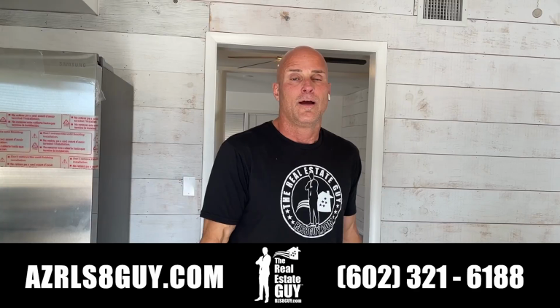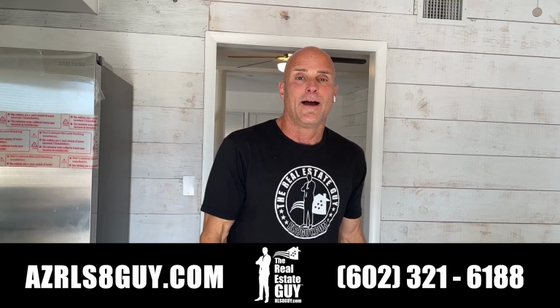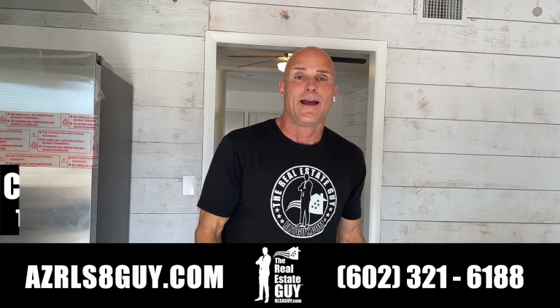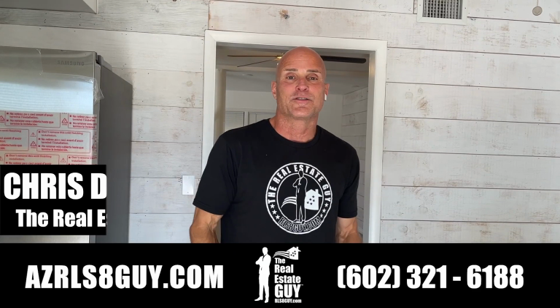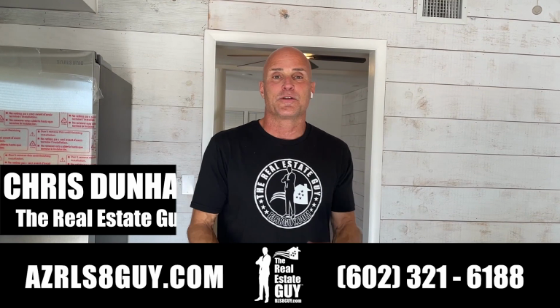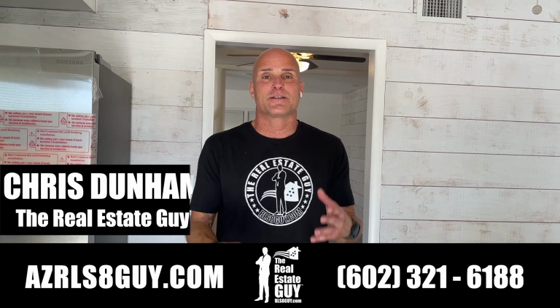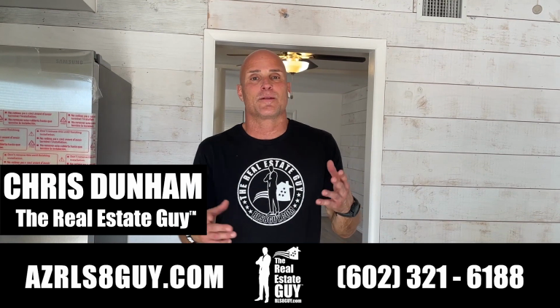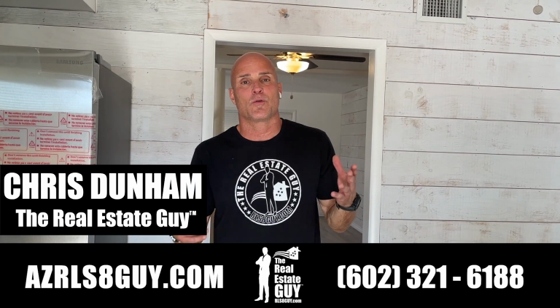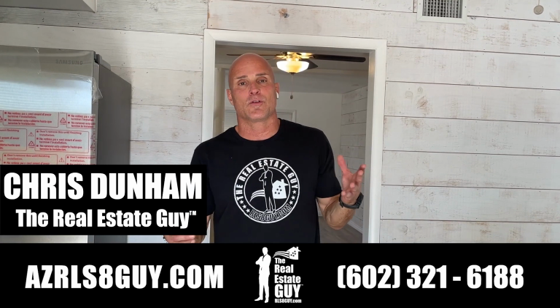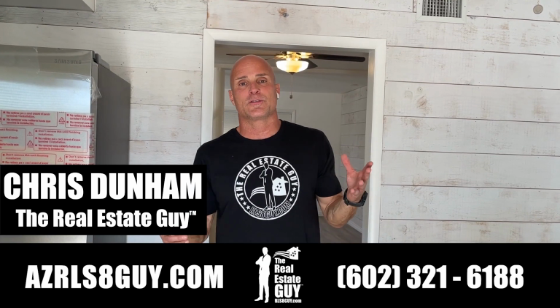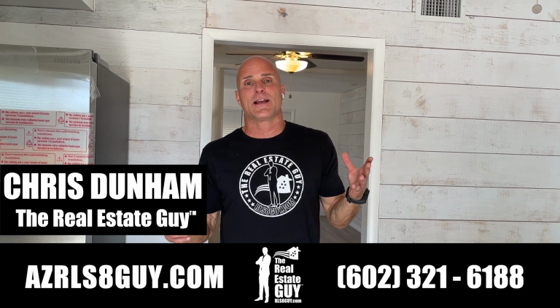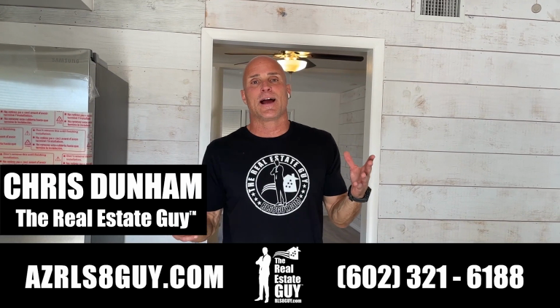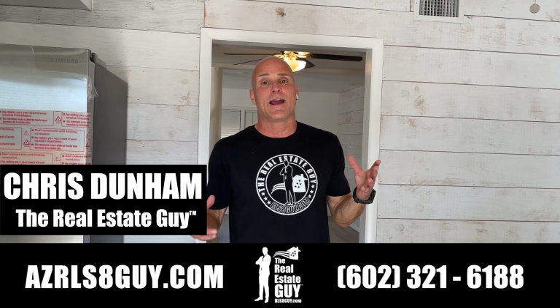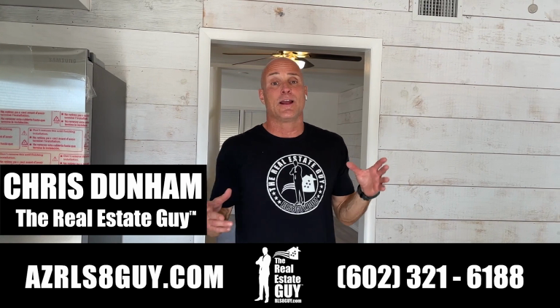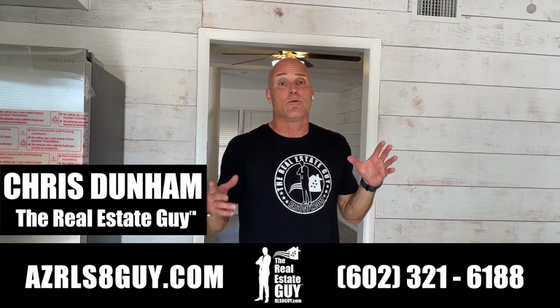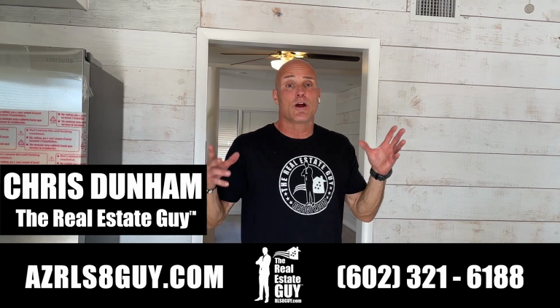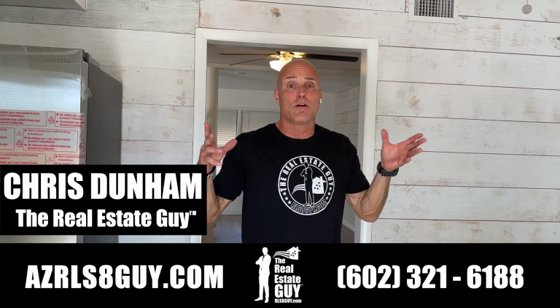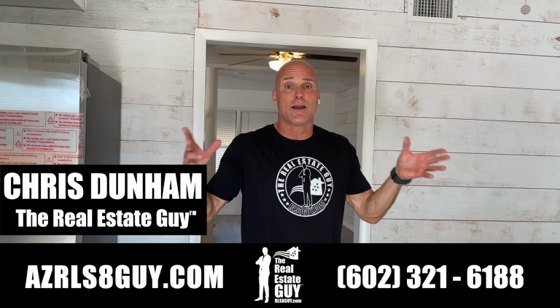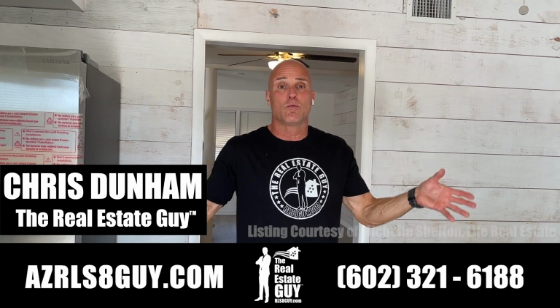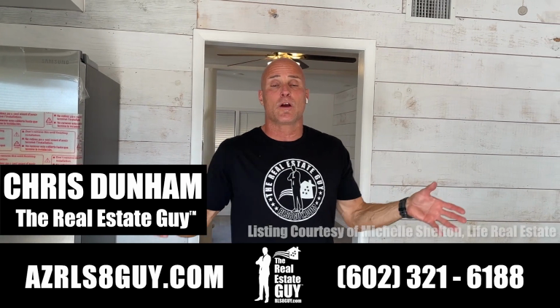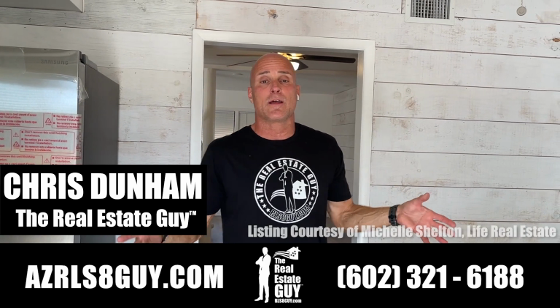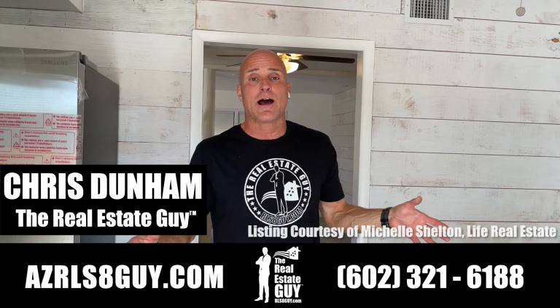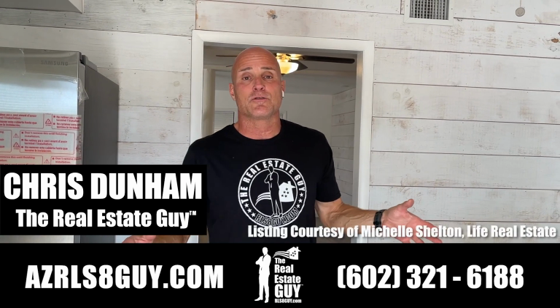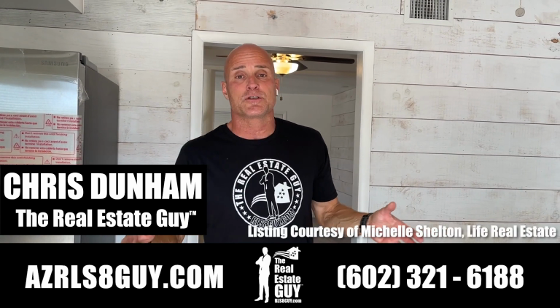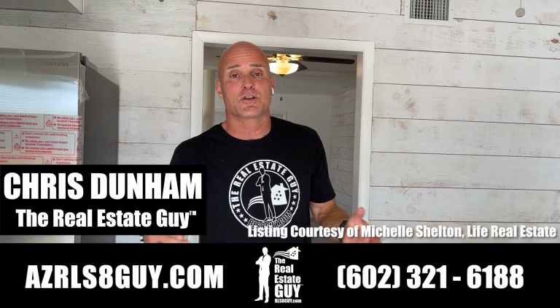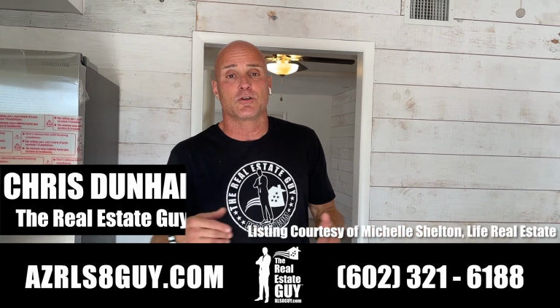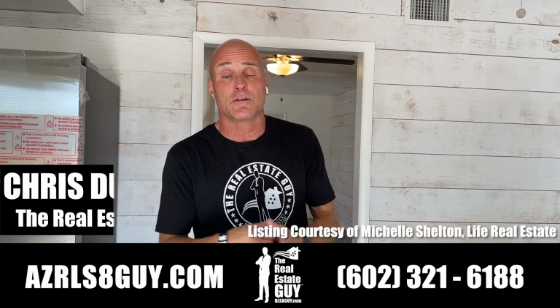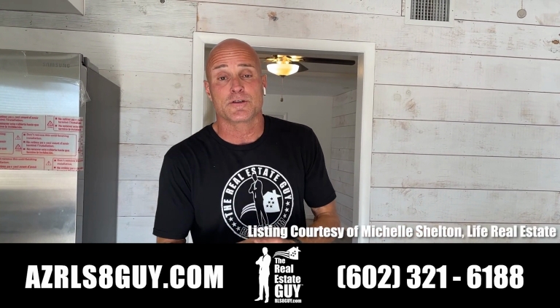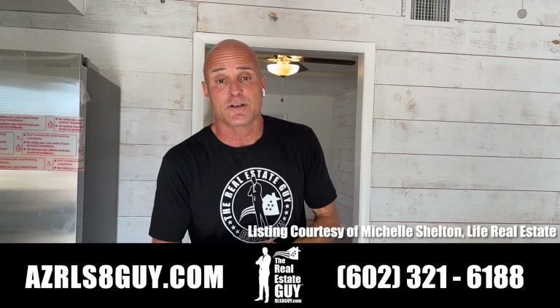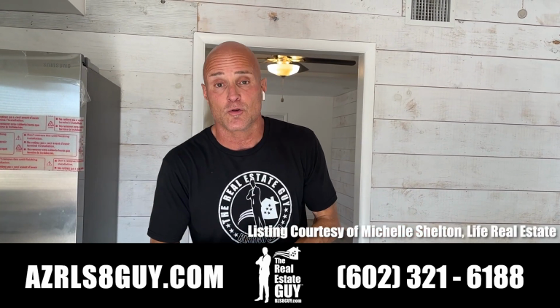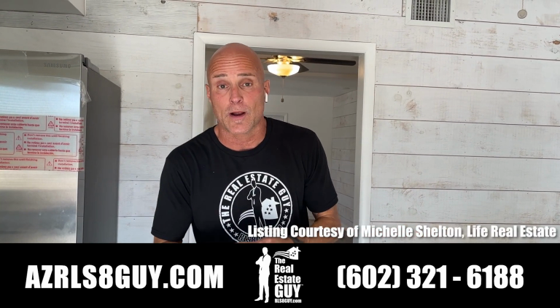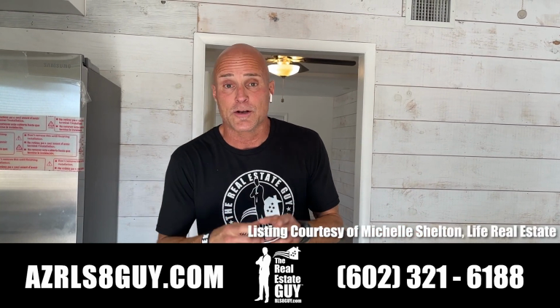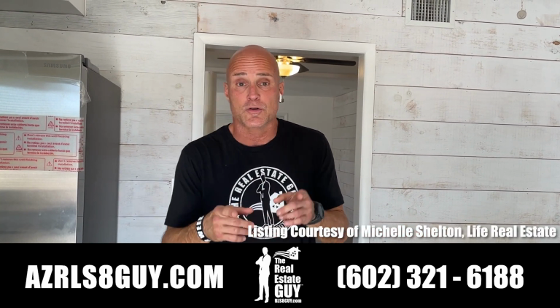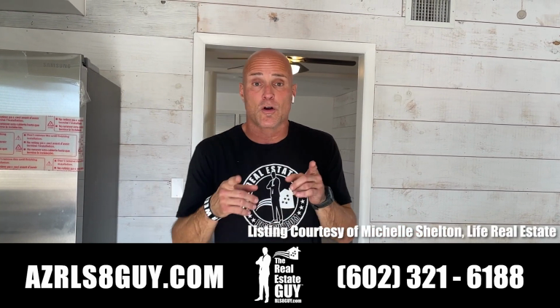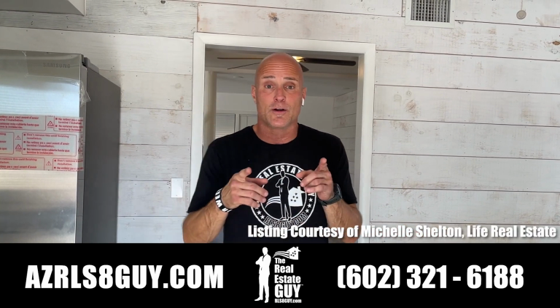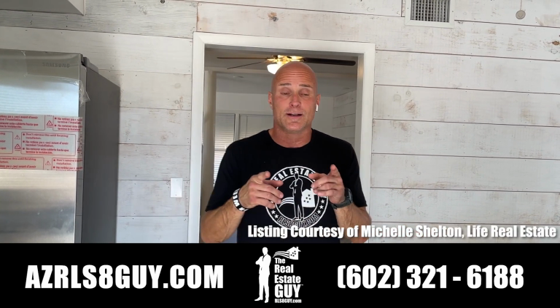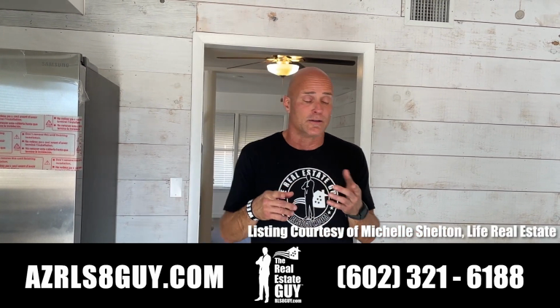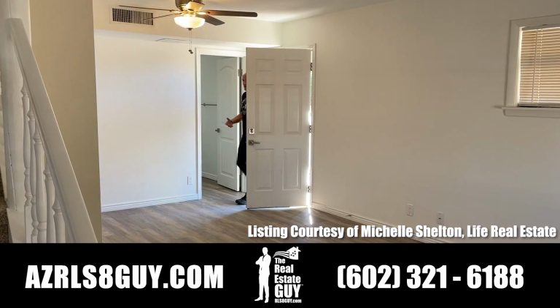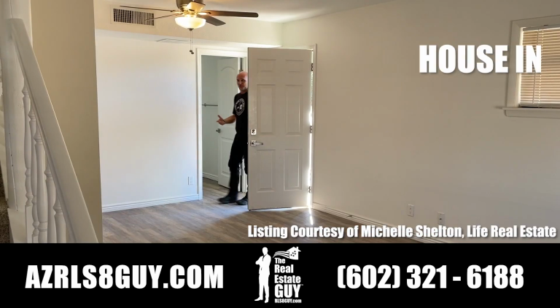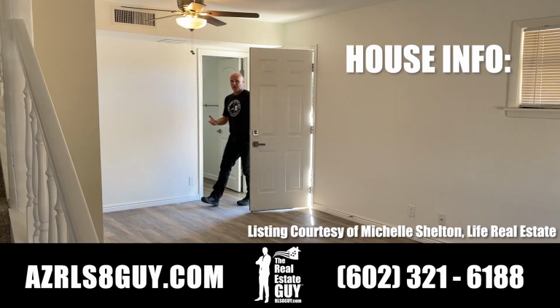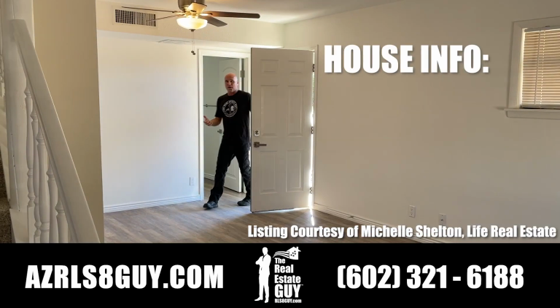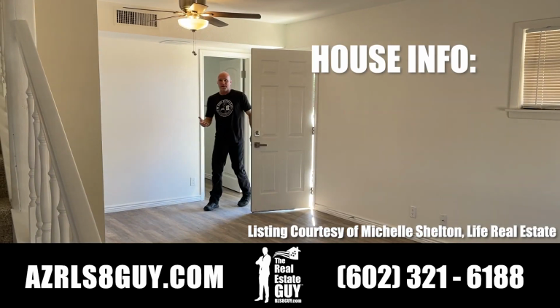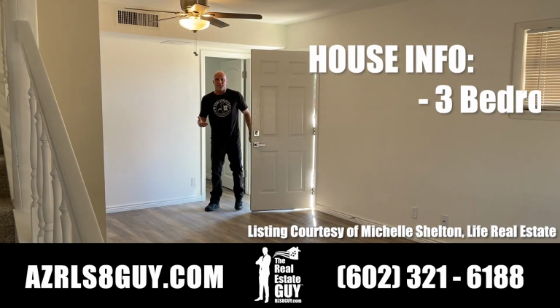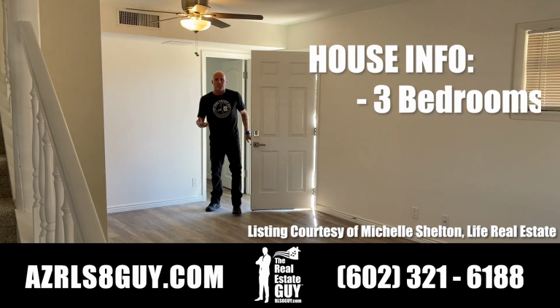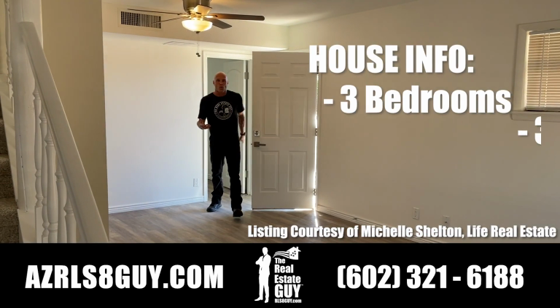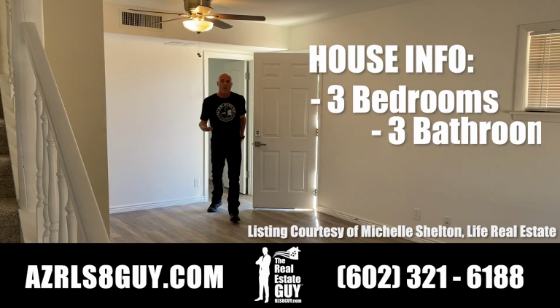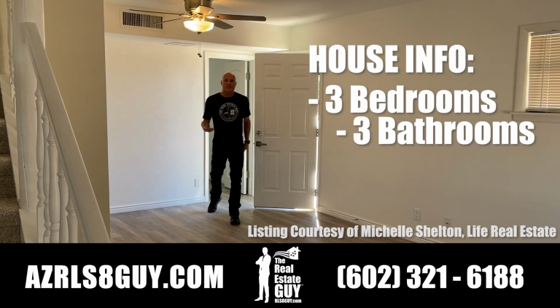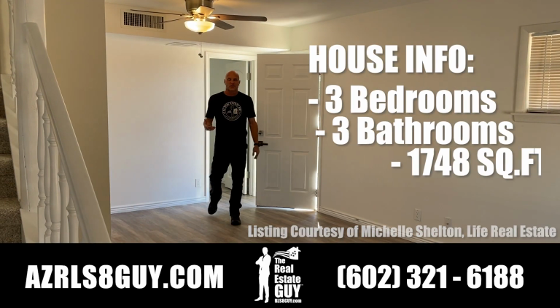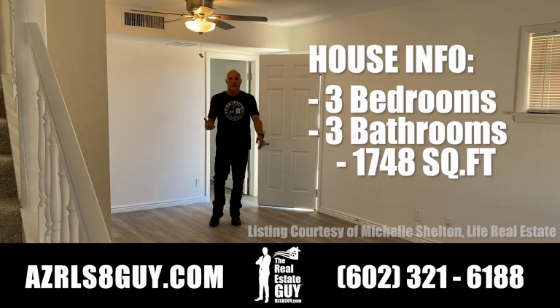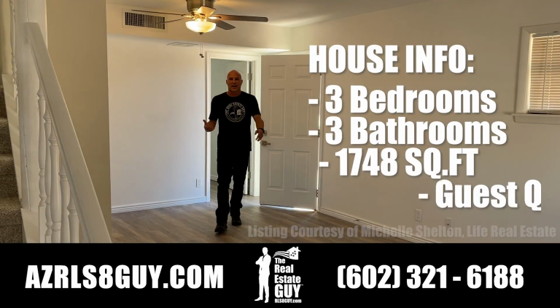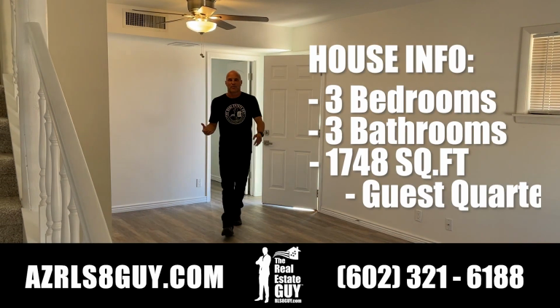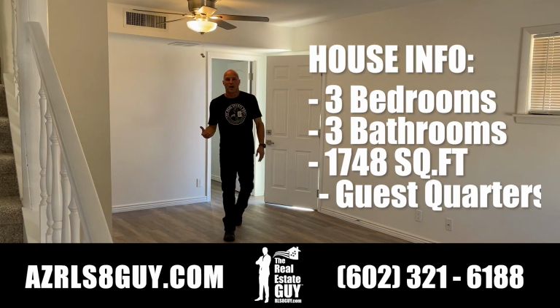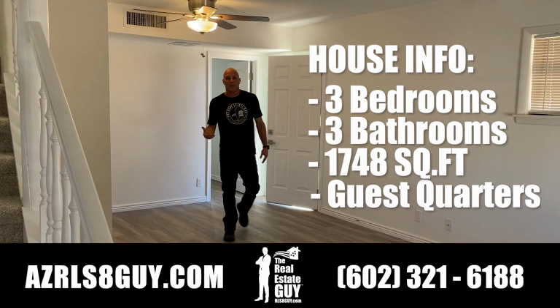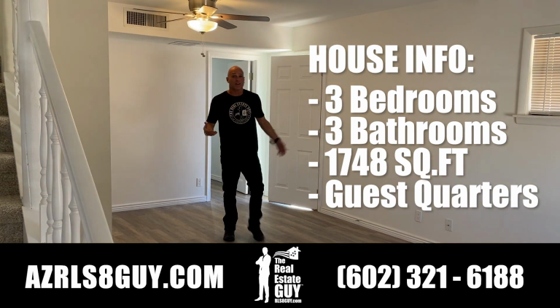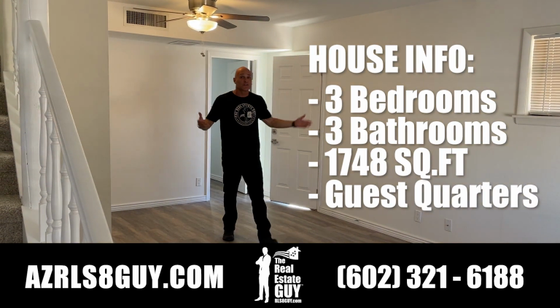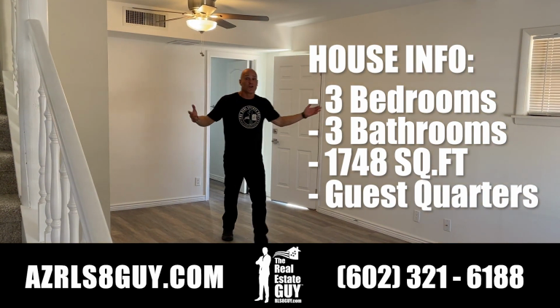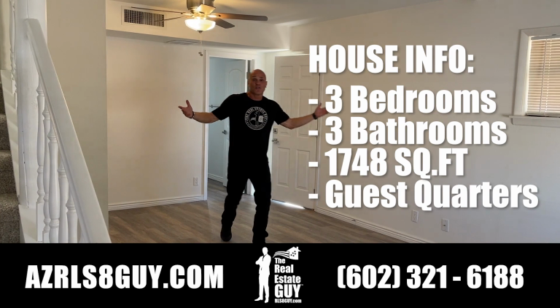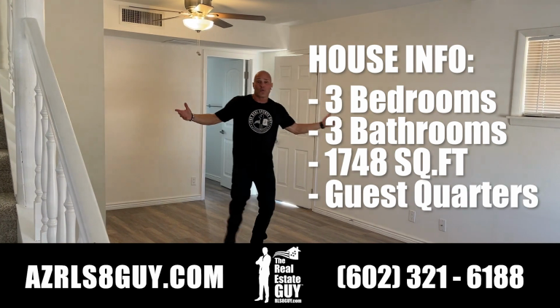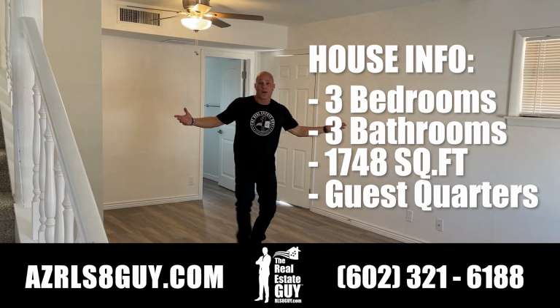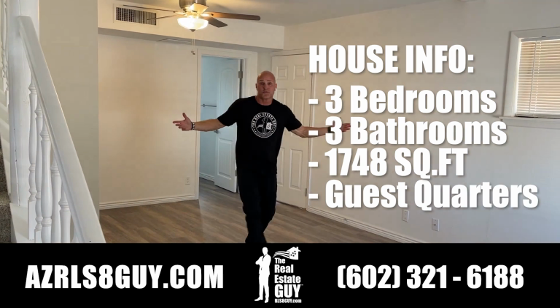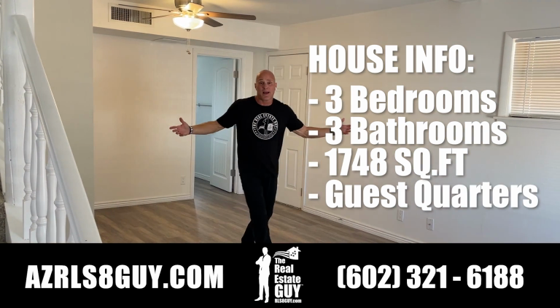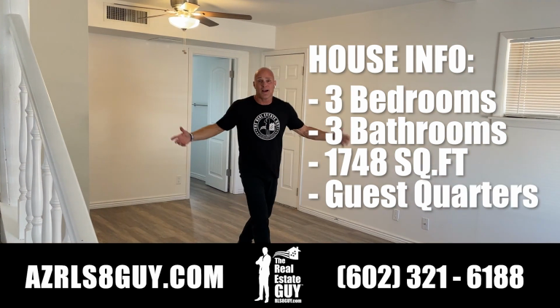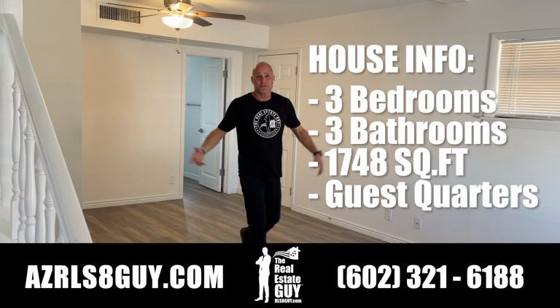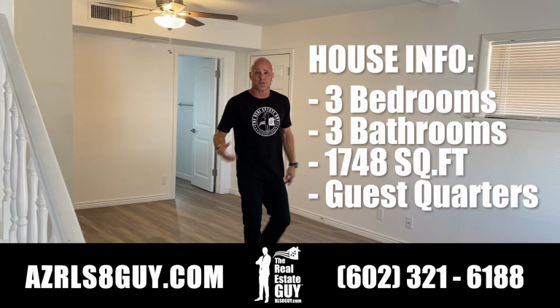Hey, it's Chris. I'm the Little State Guy. Here we are in one of the houses currently for sale at Rancho Huntington. We're moving to the west side of the property, which is called the West Town Street.